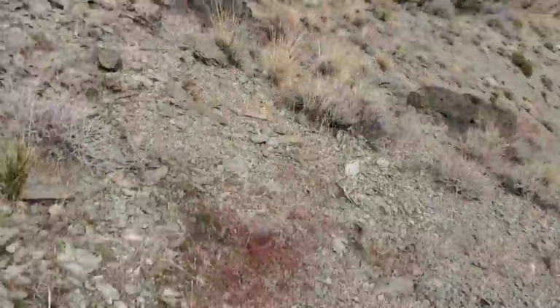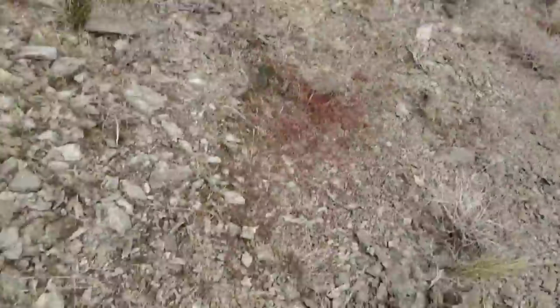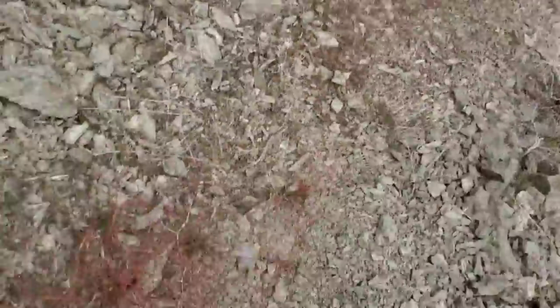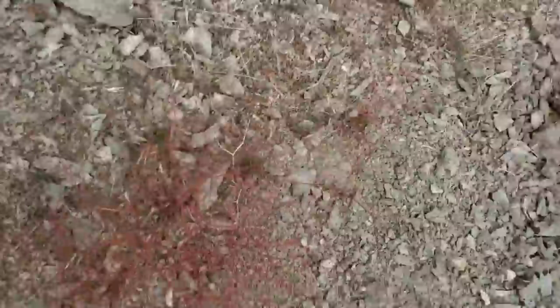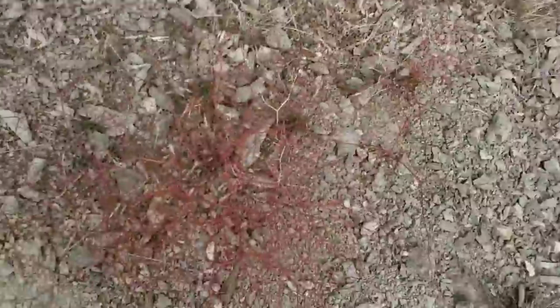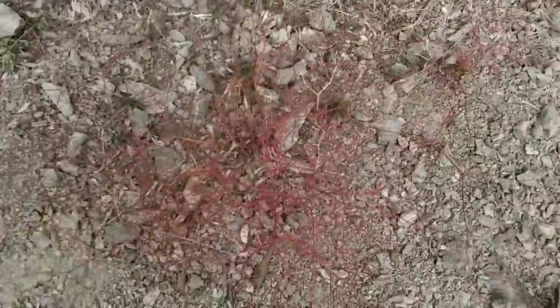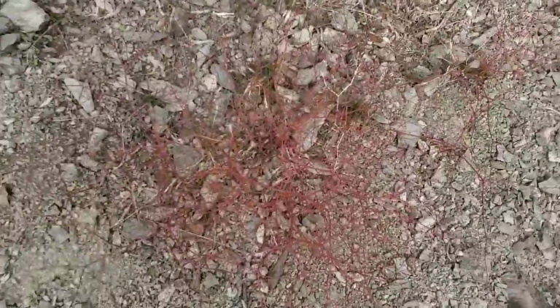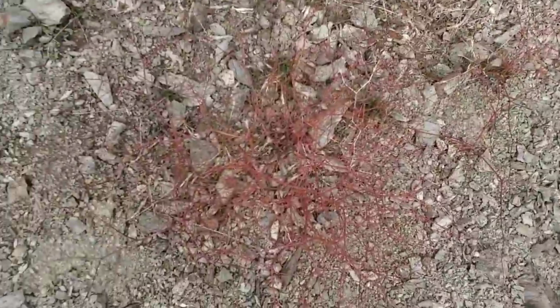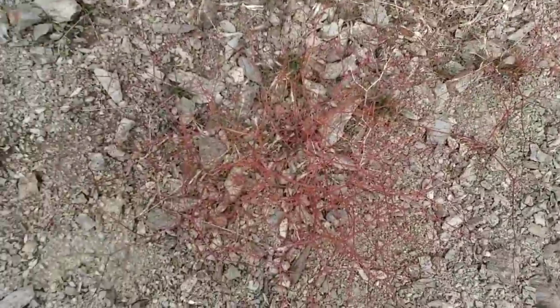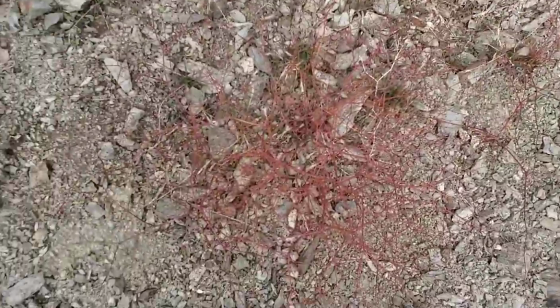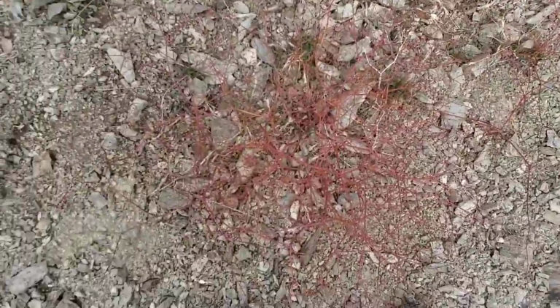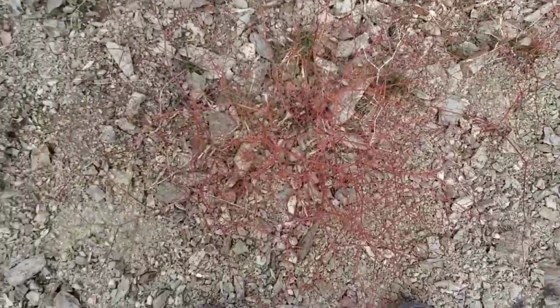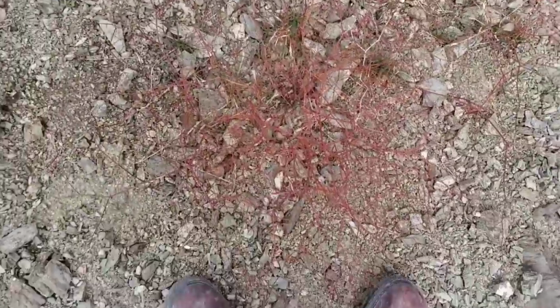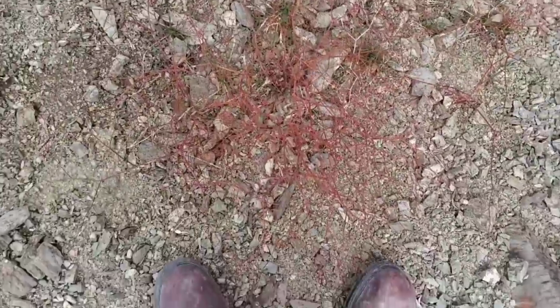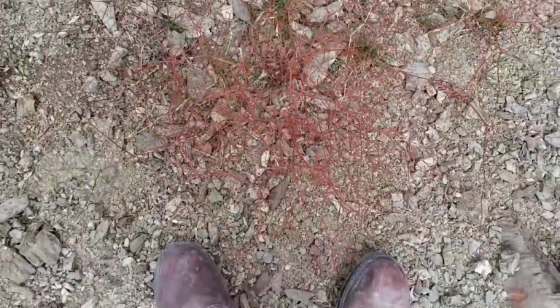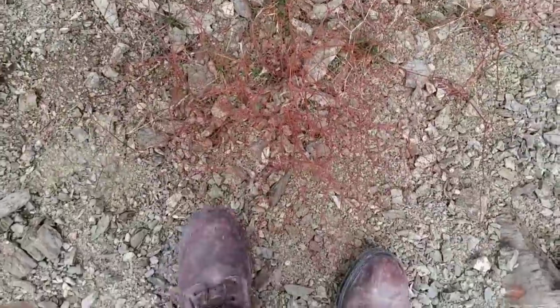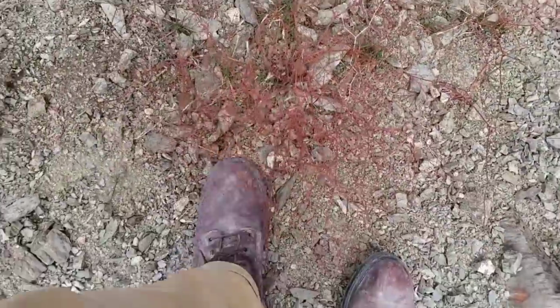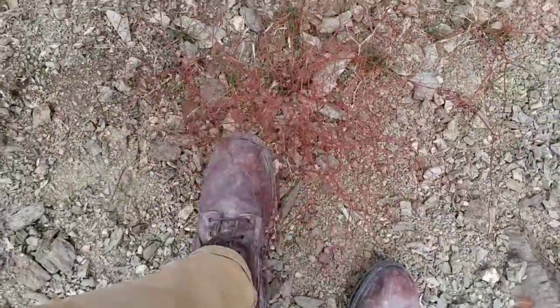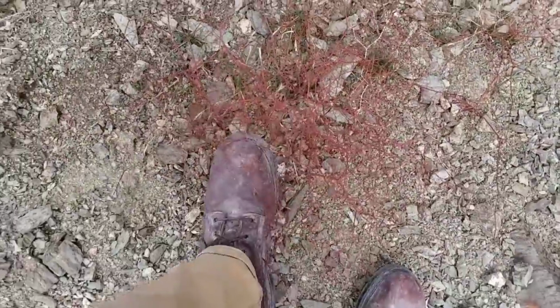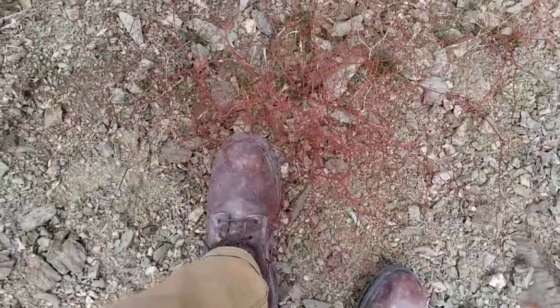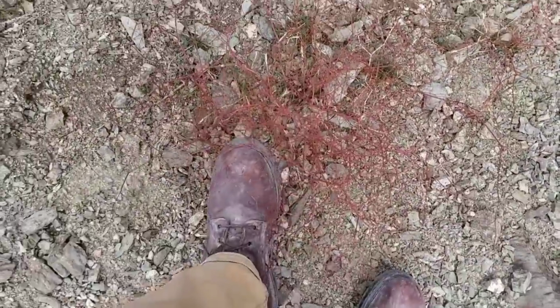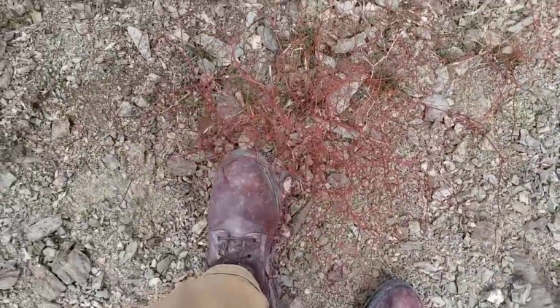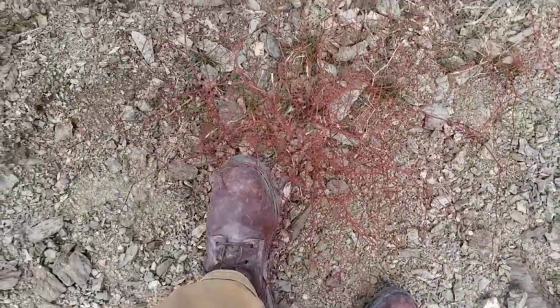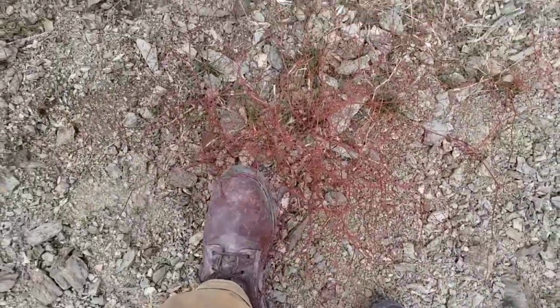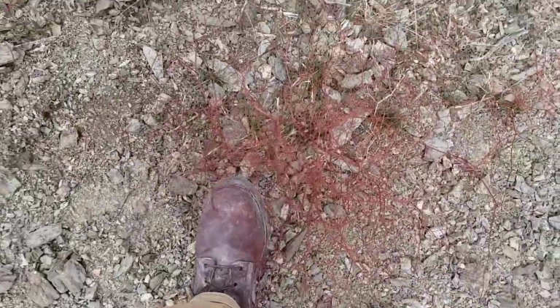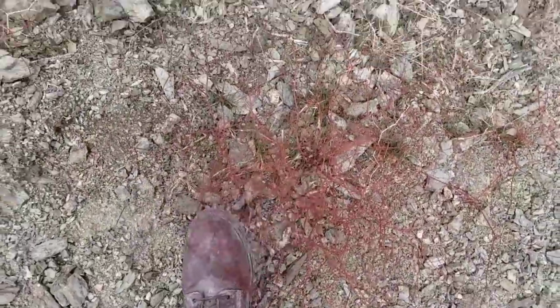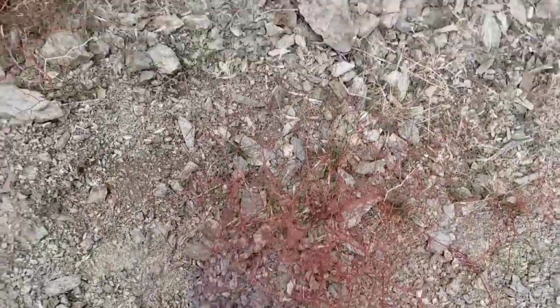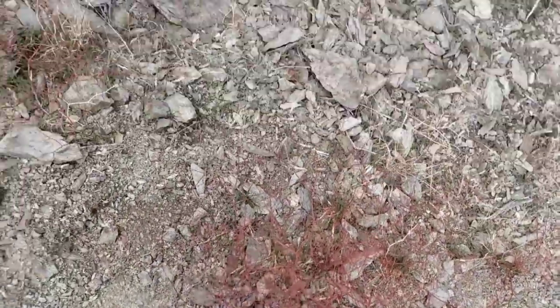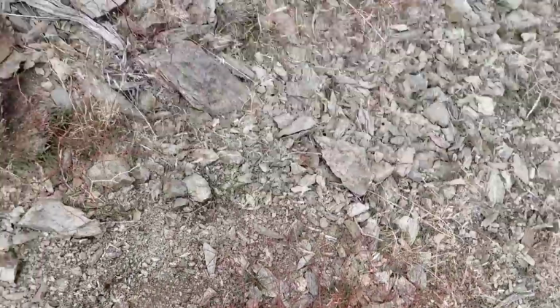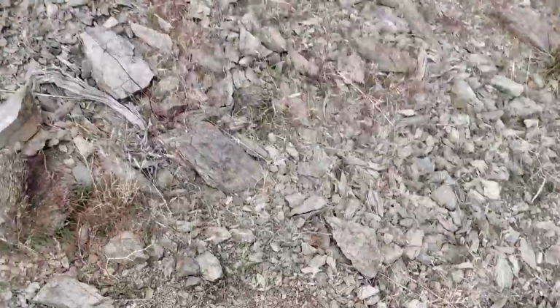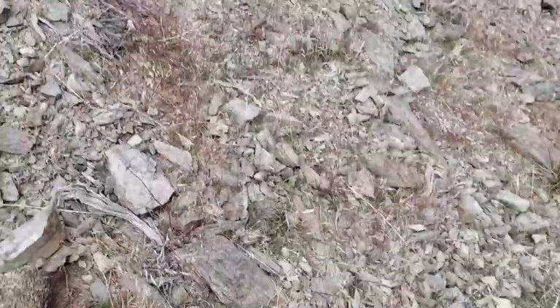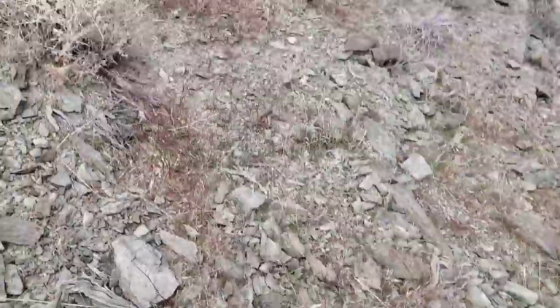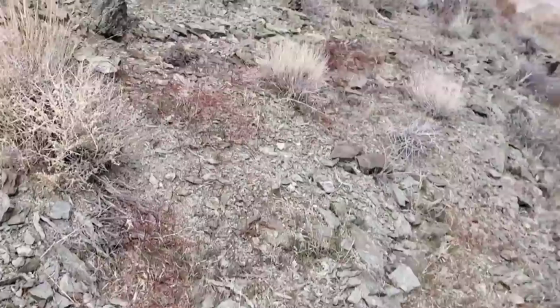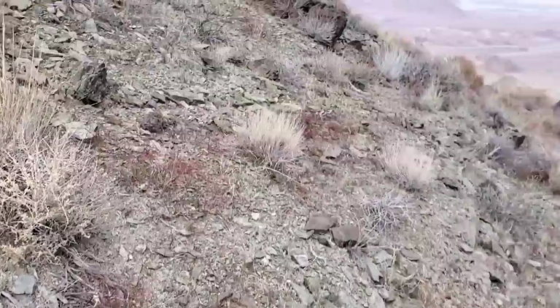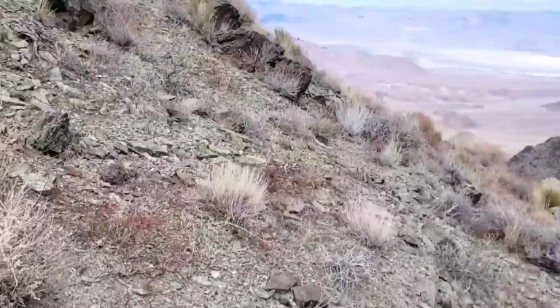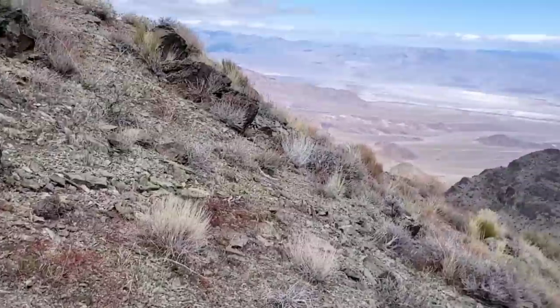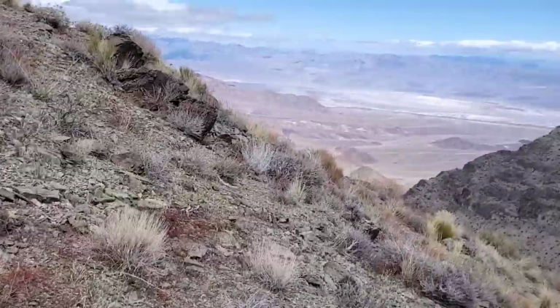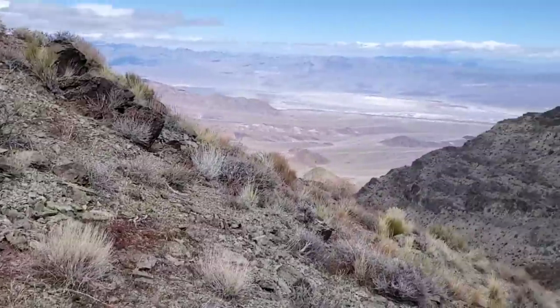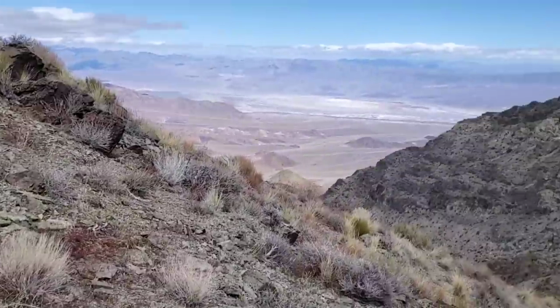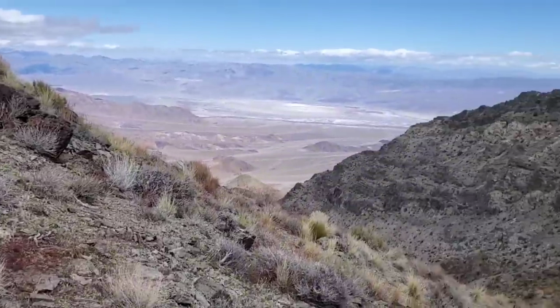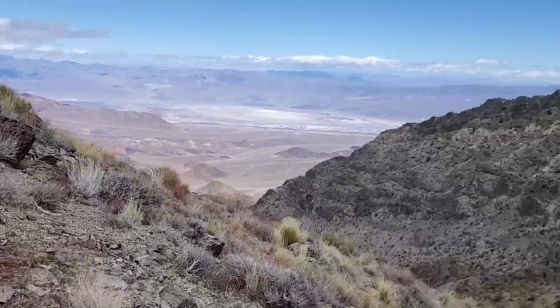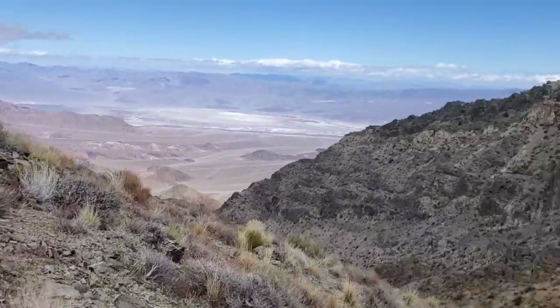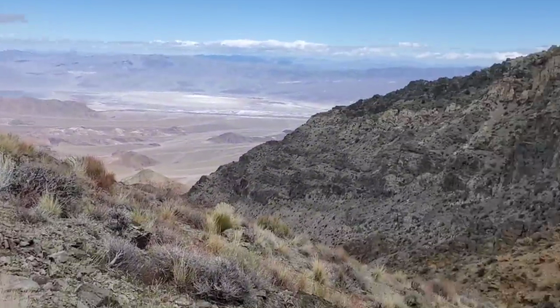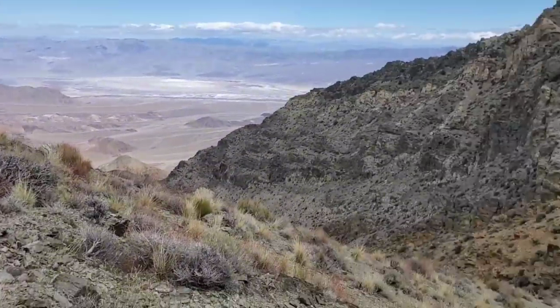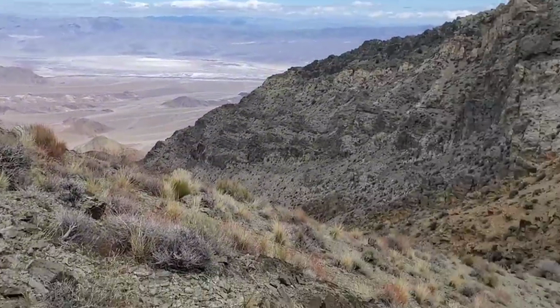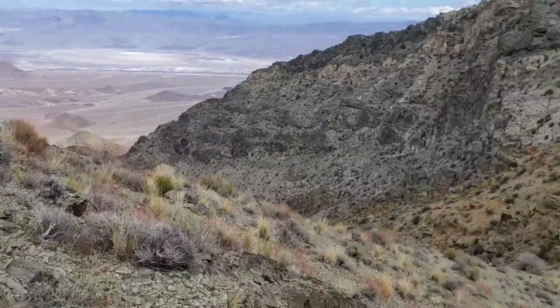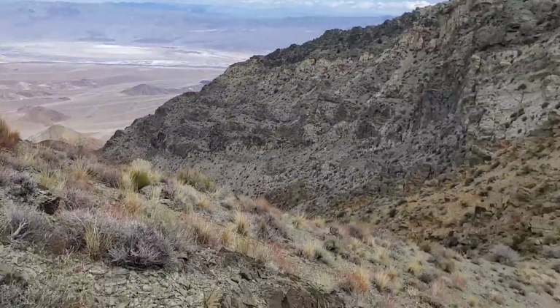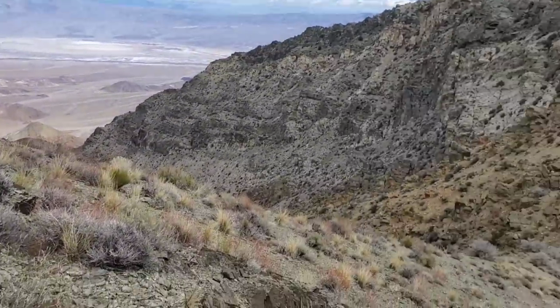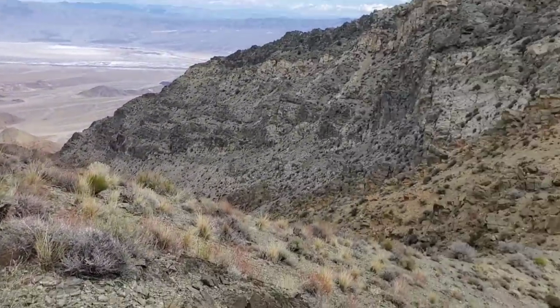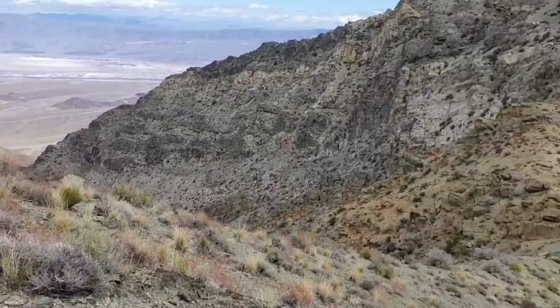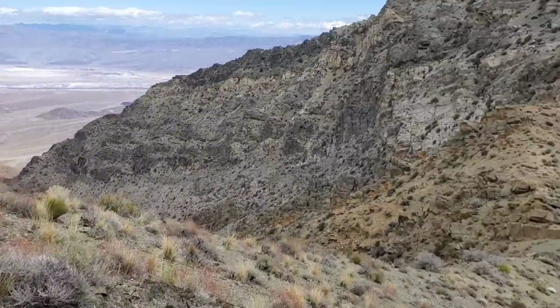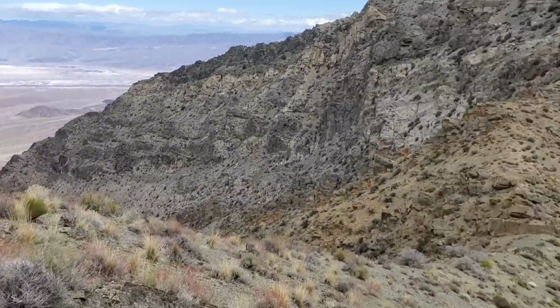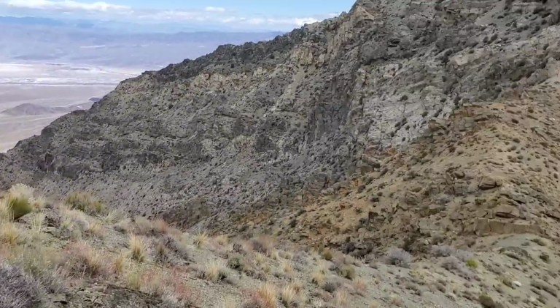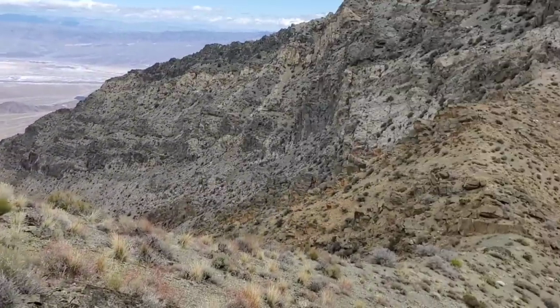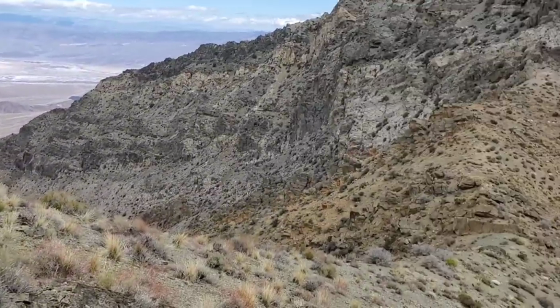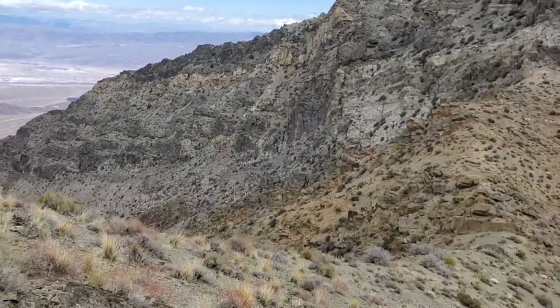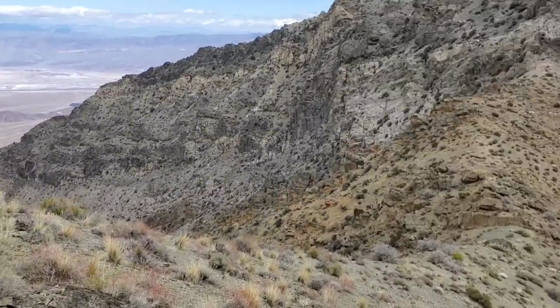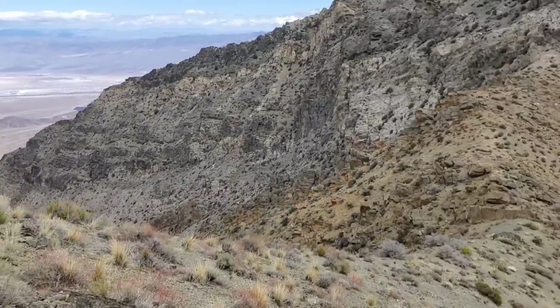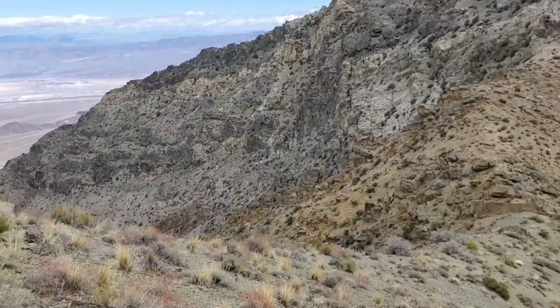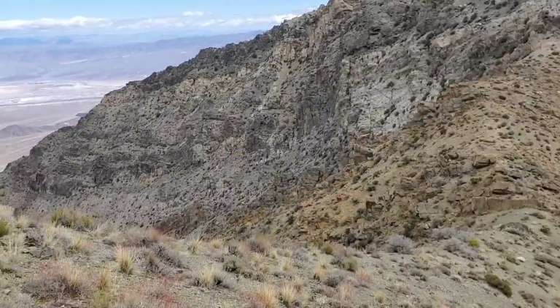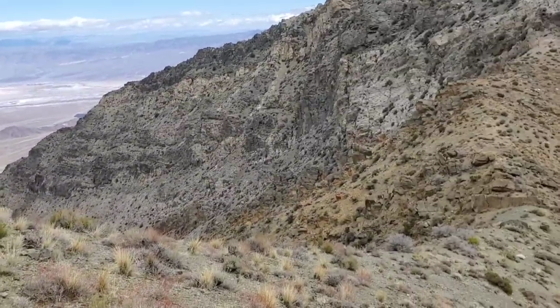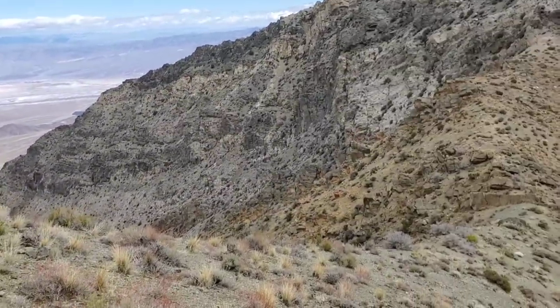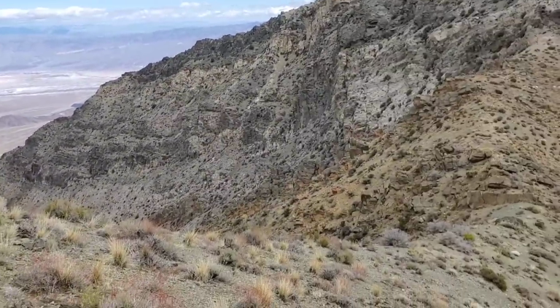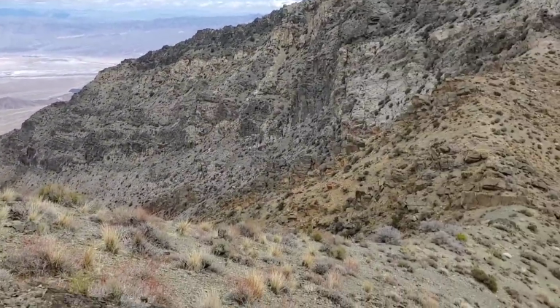Some nice eriogonum left over. Nice skeletons of eriogonum — the buckwheats.